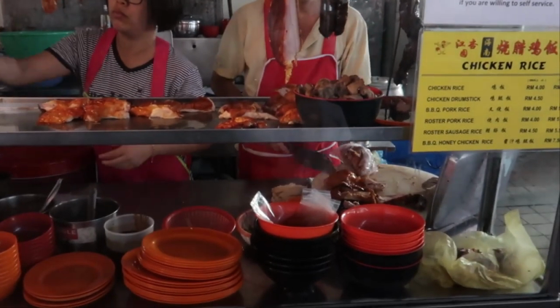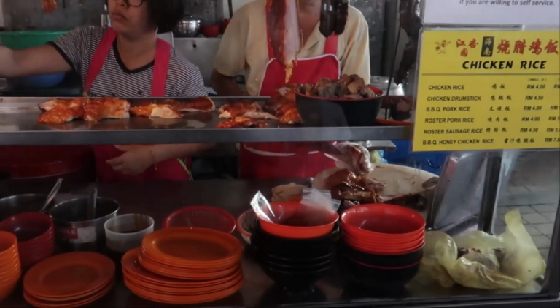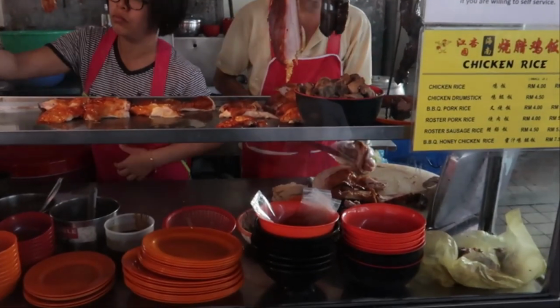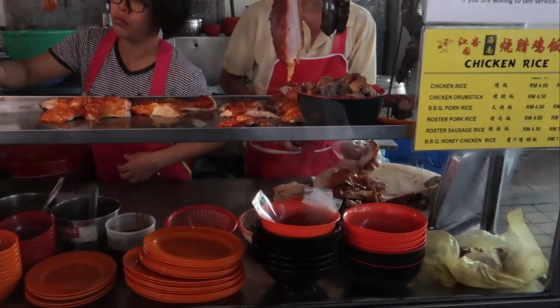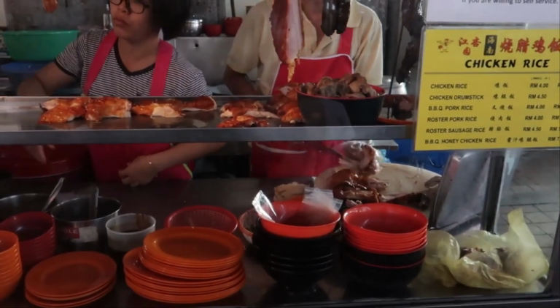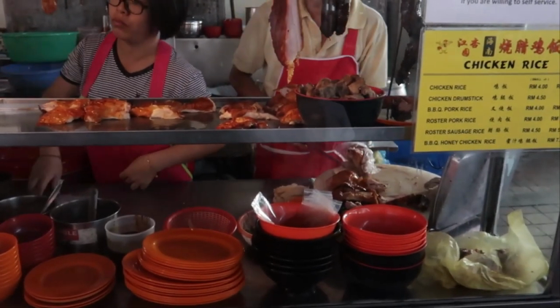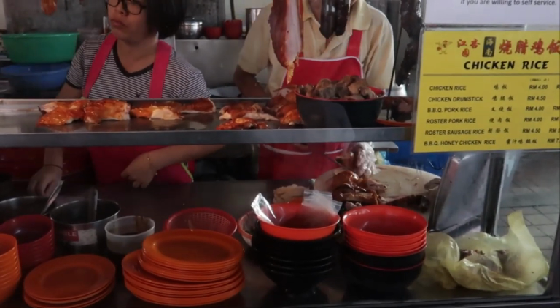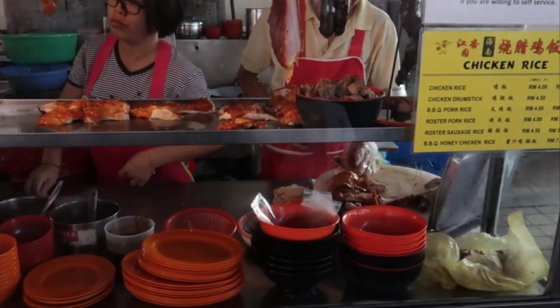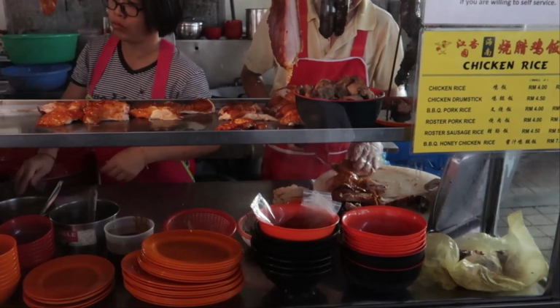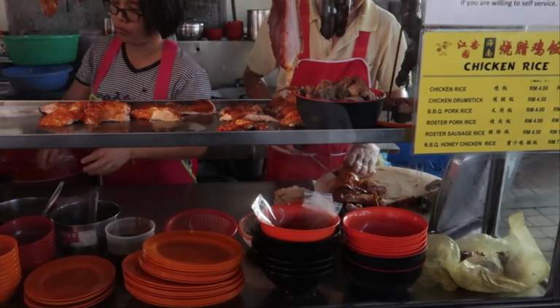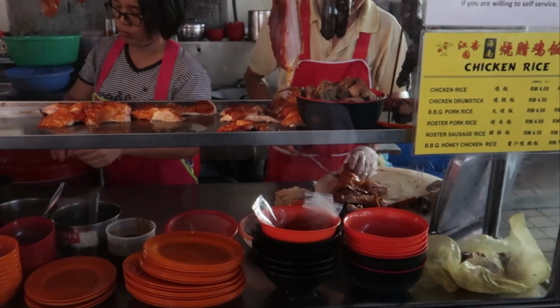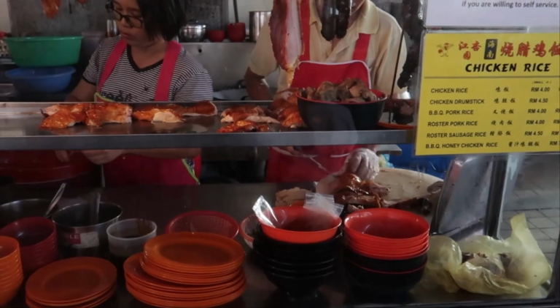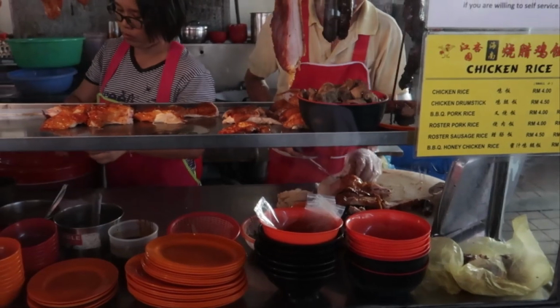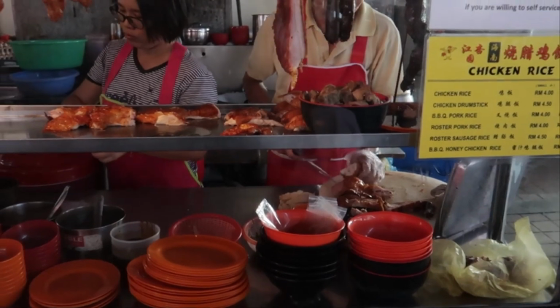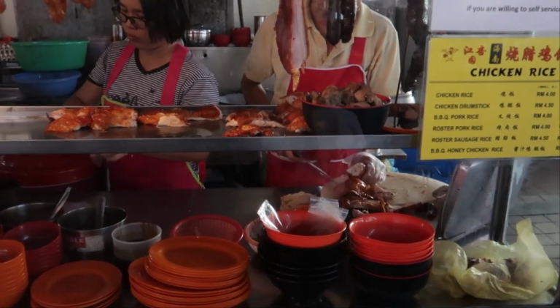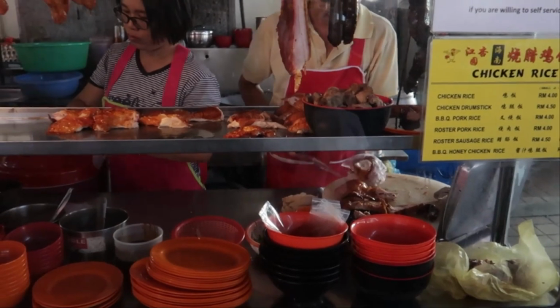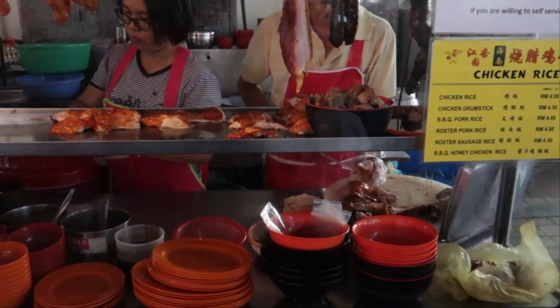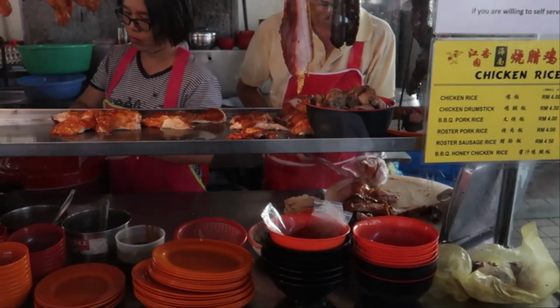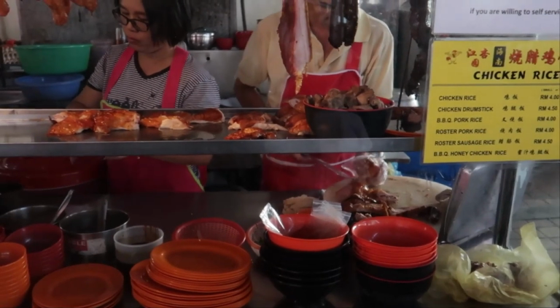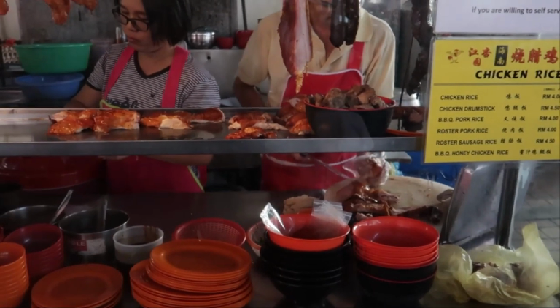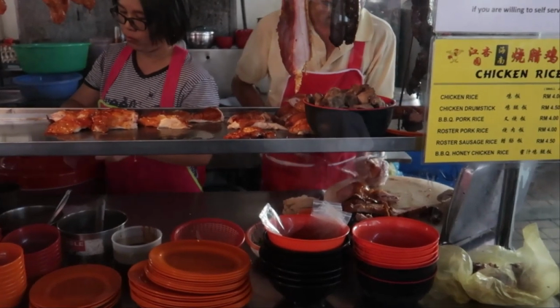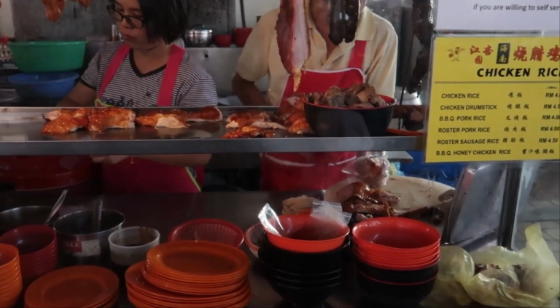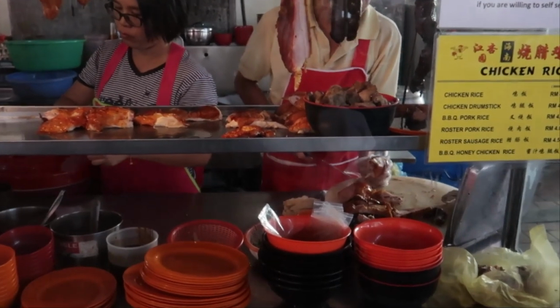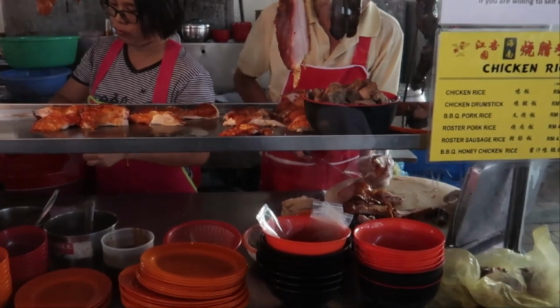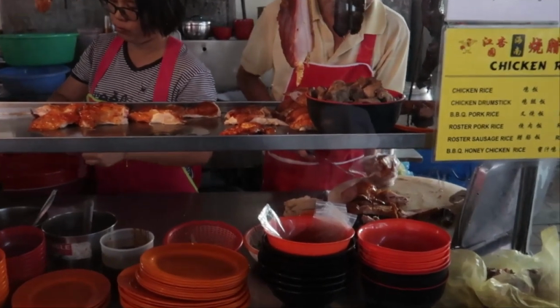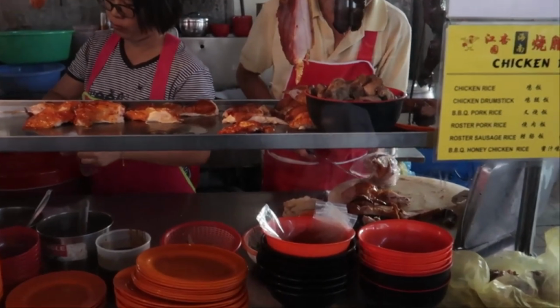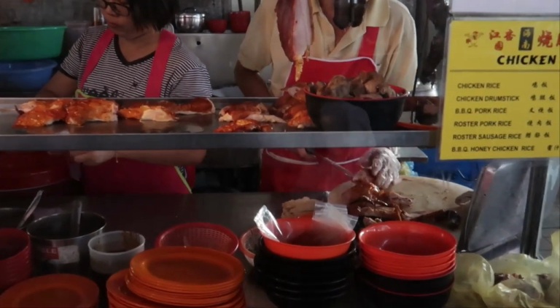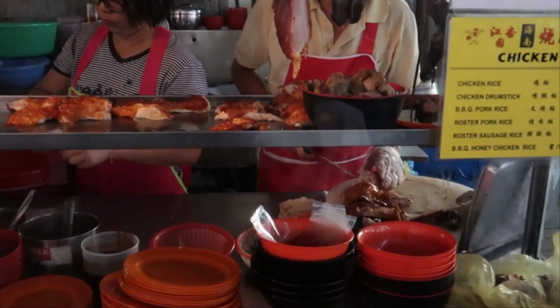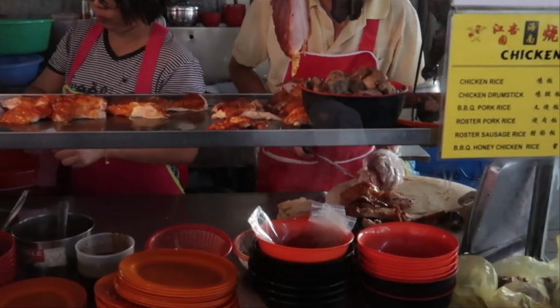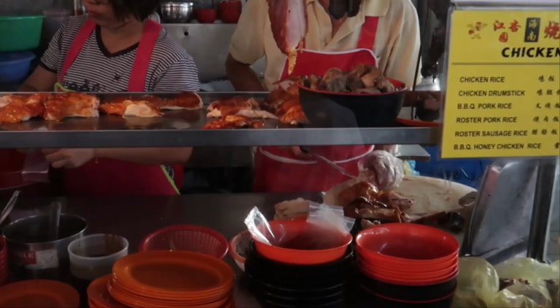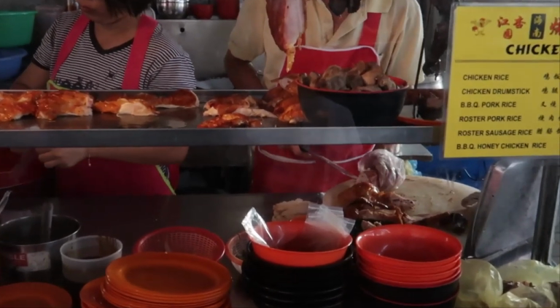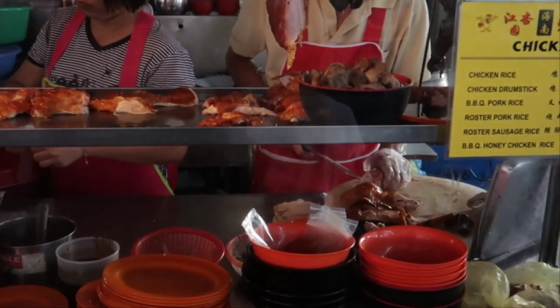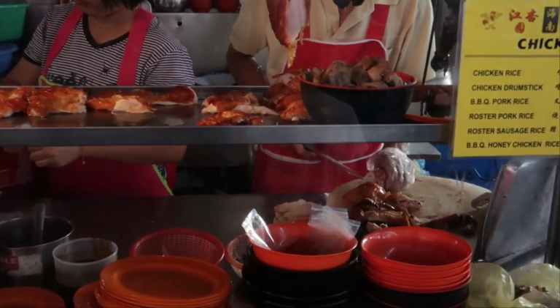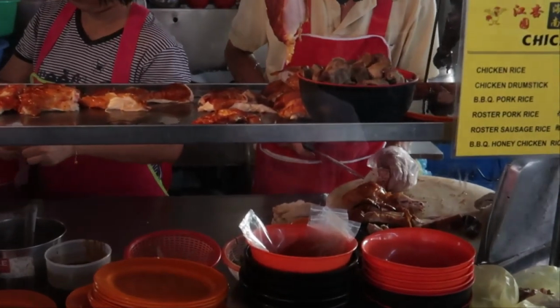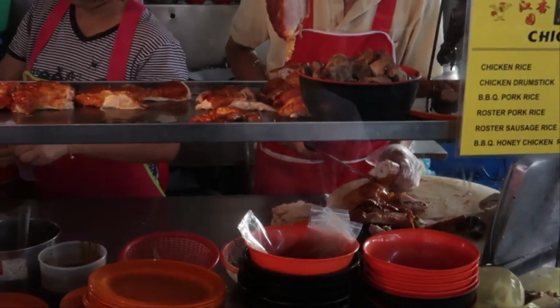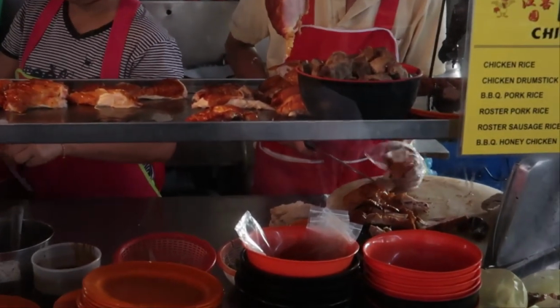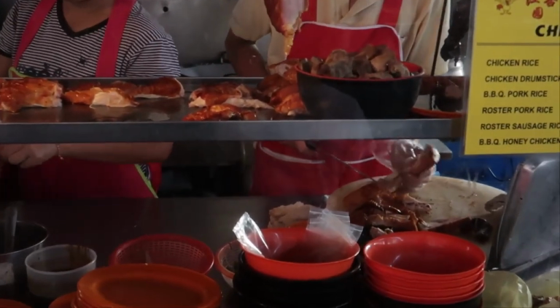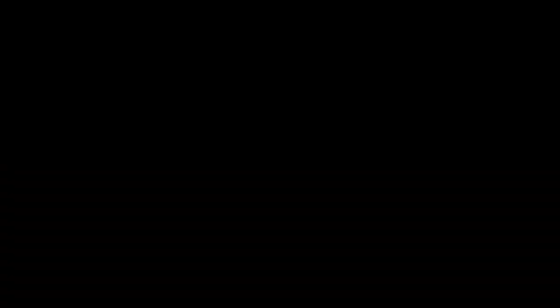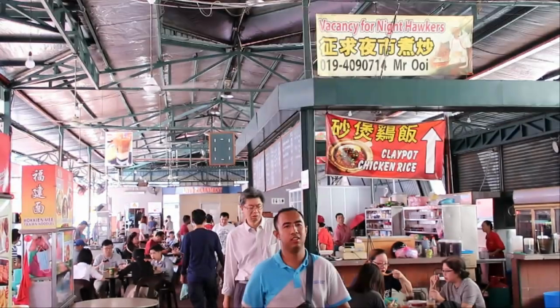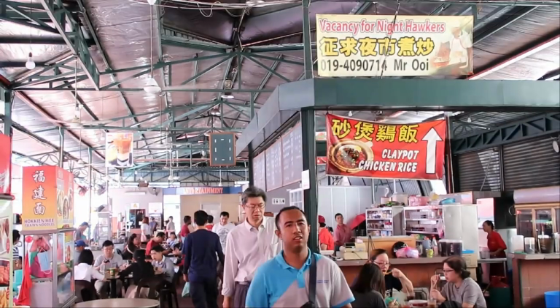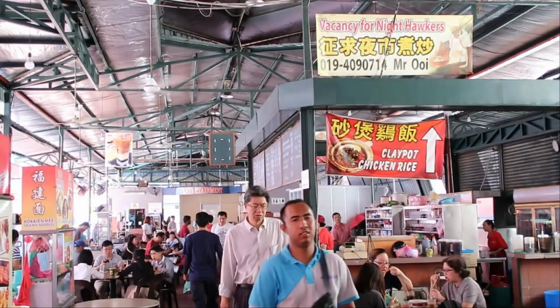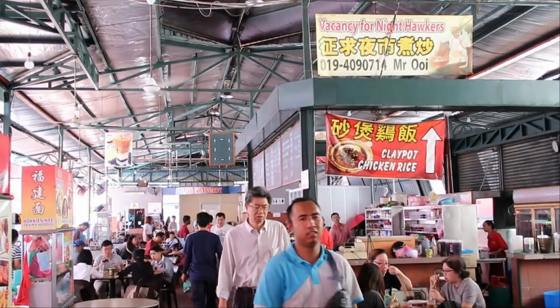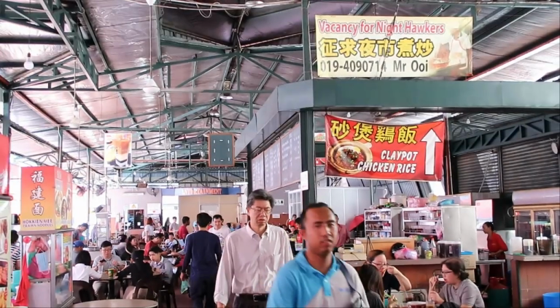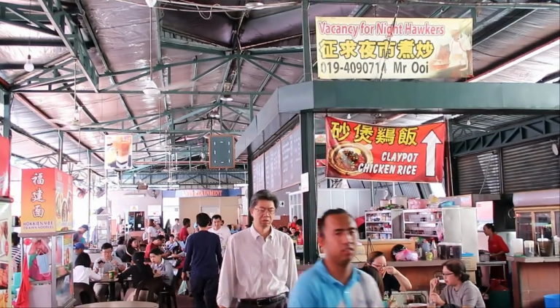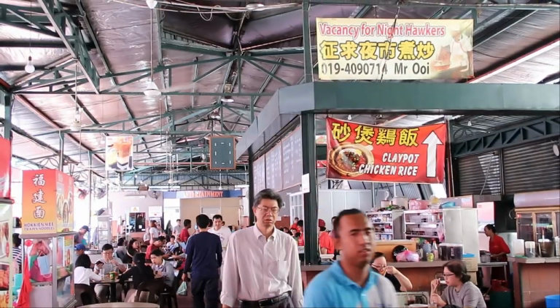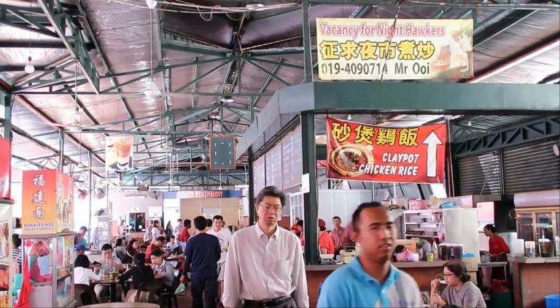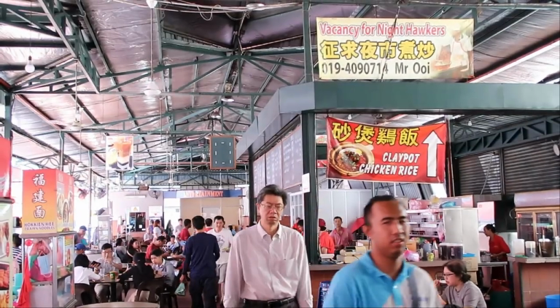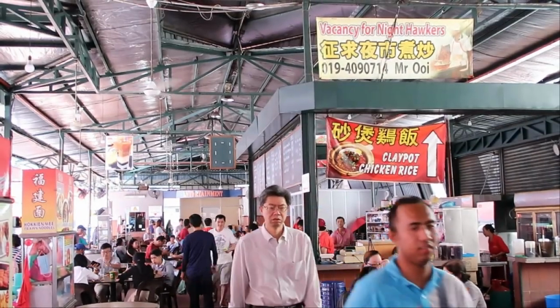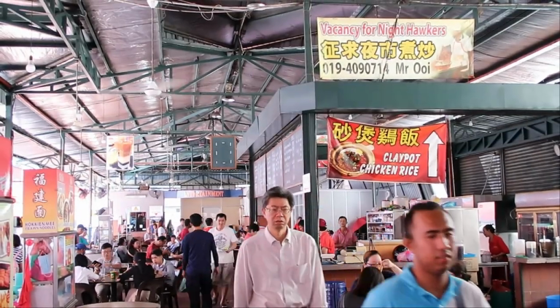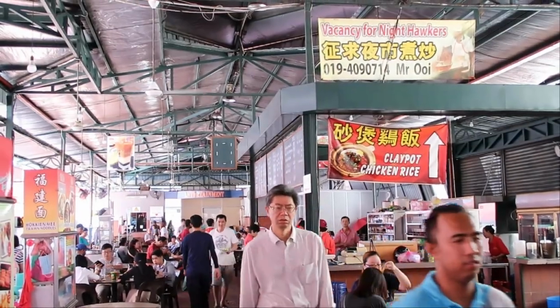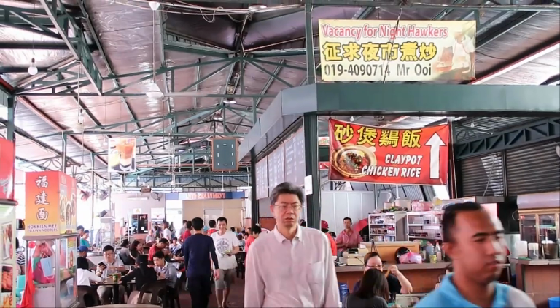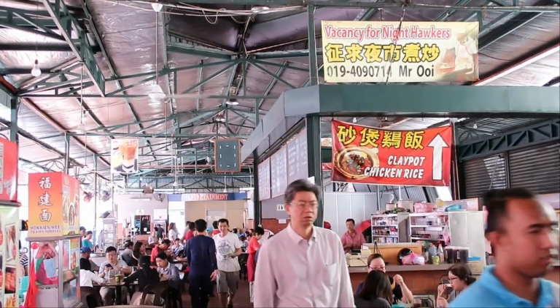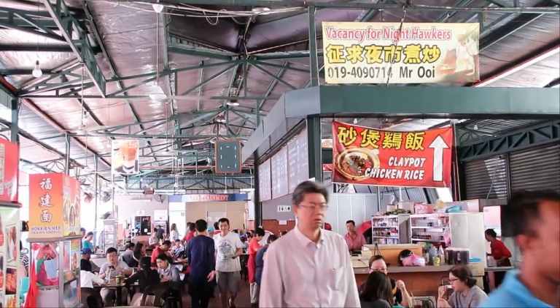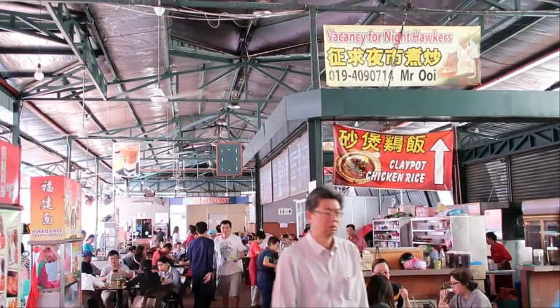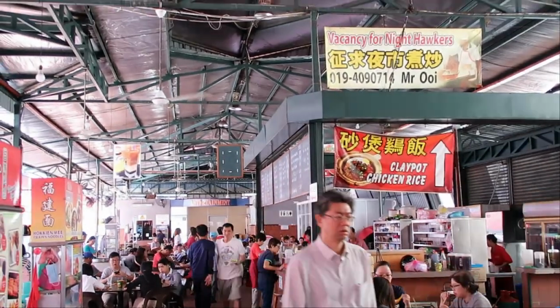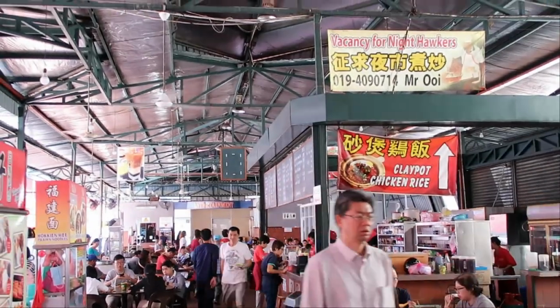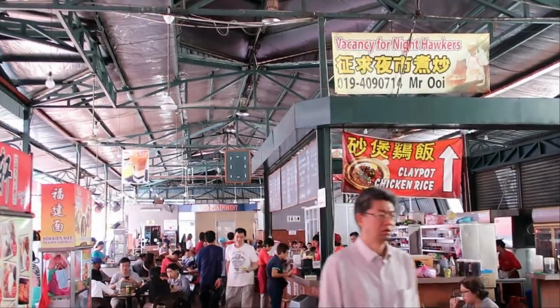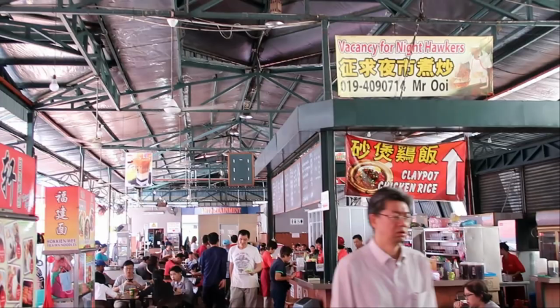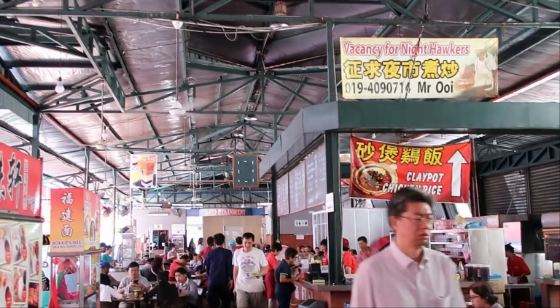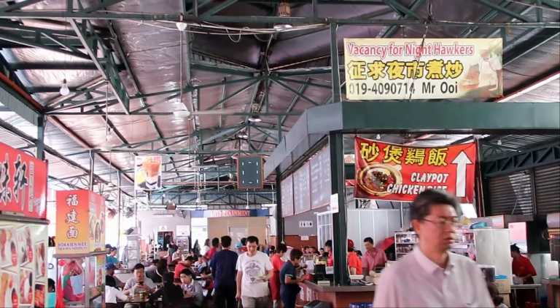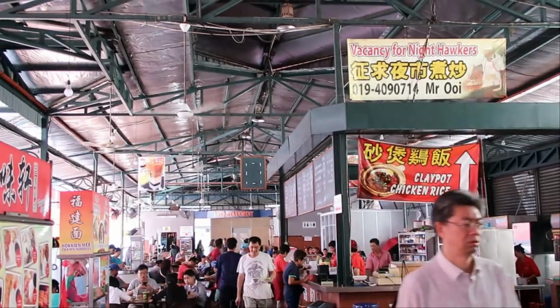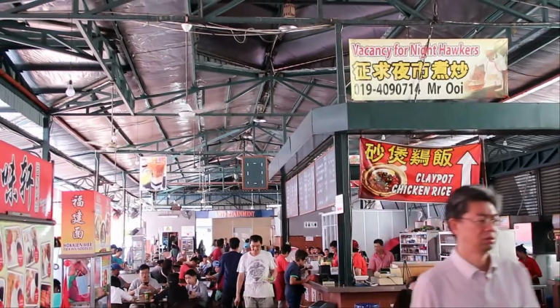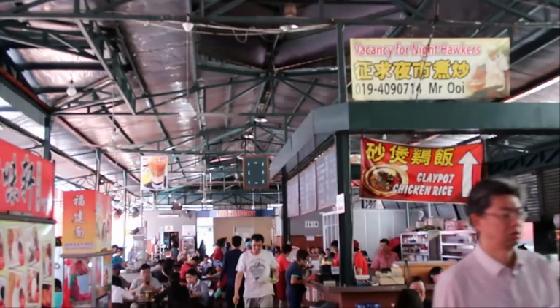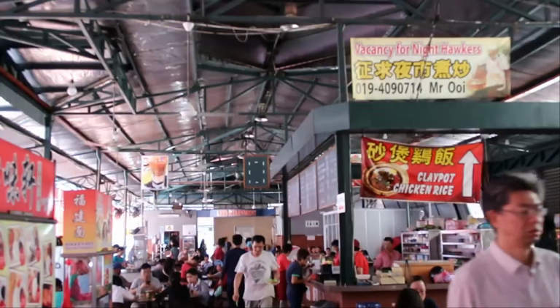In Georgetown there are hawker centers all over the city, where you can find many of the best street food vendors on the island.